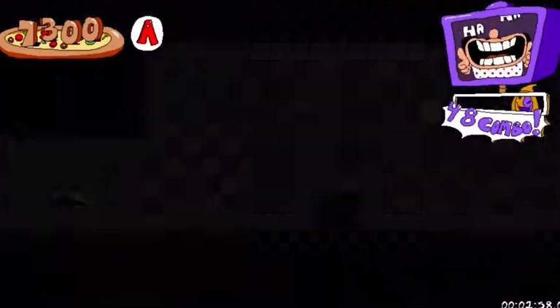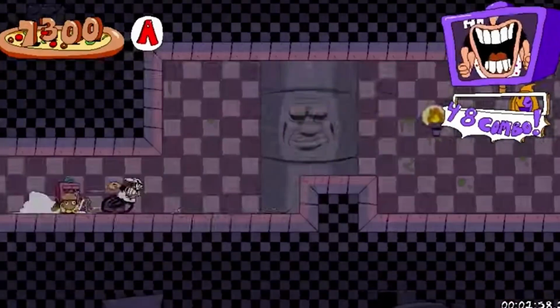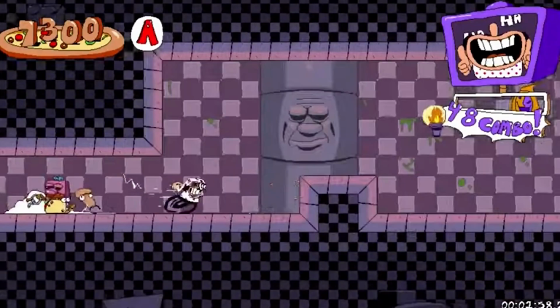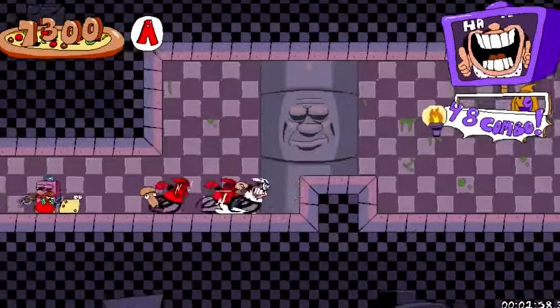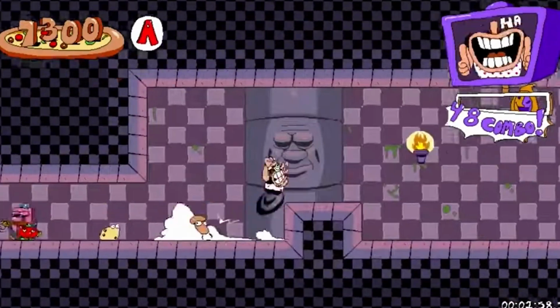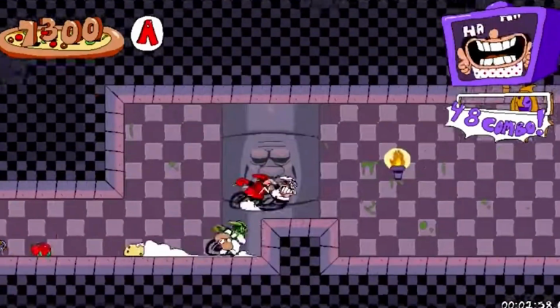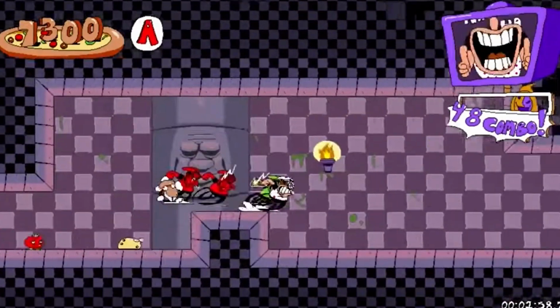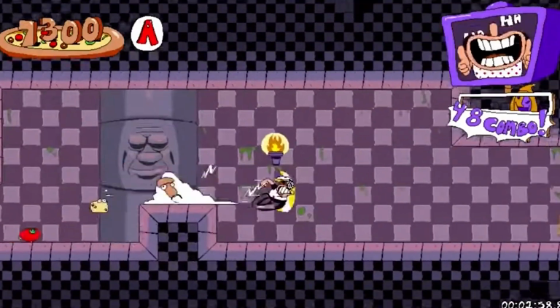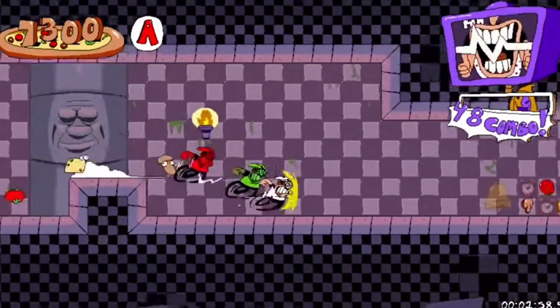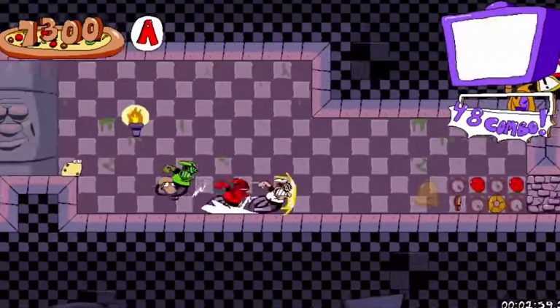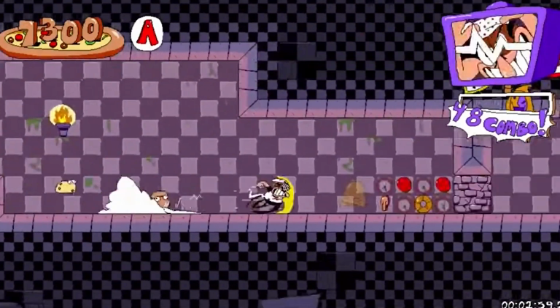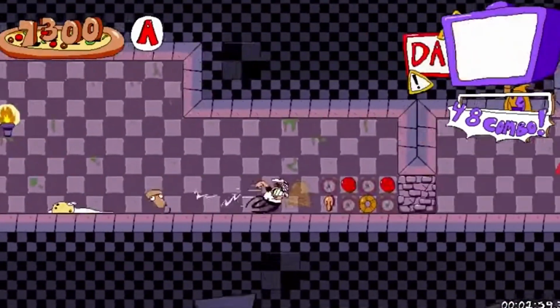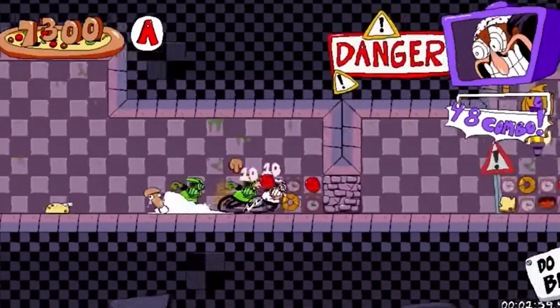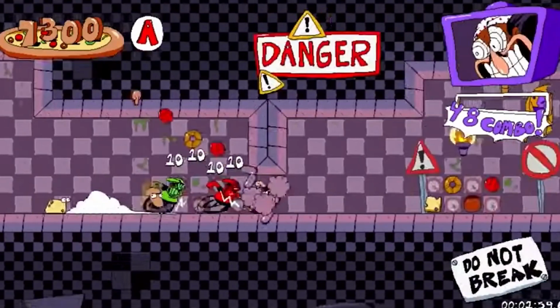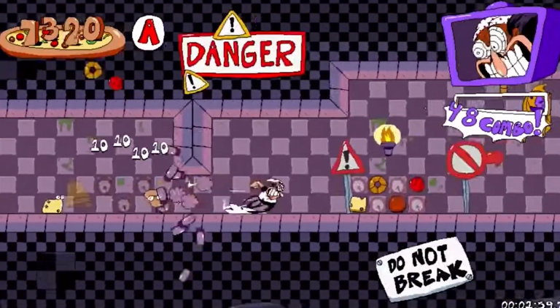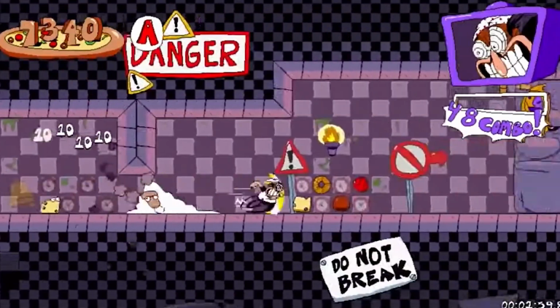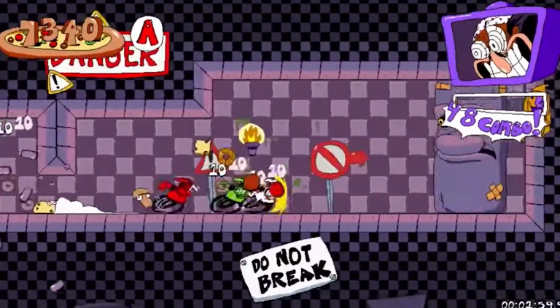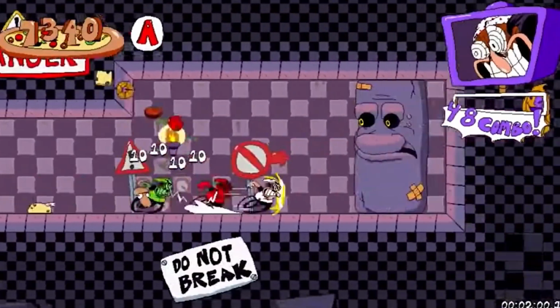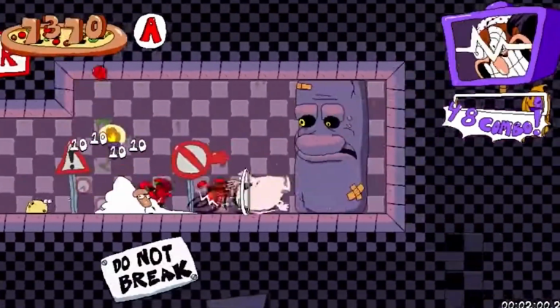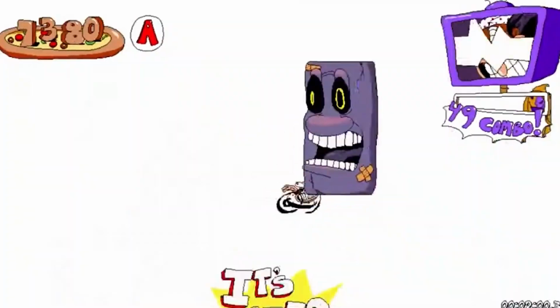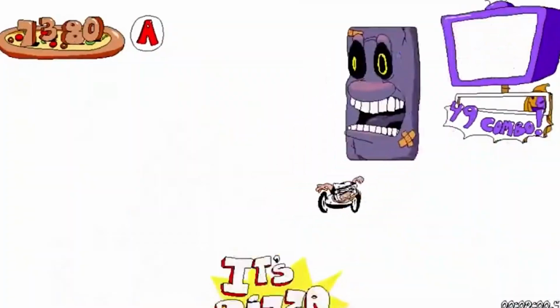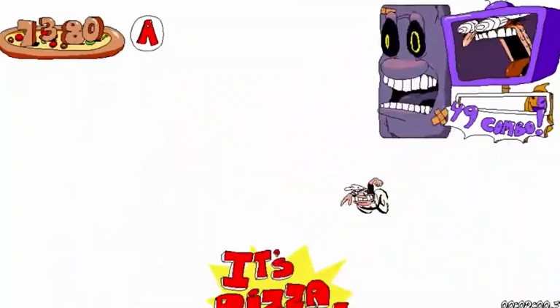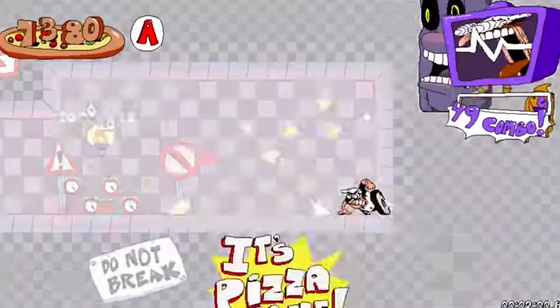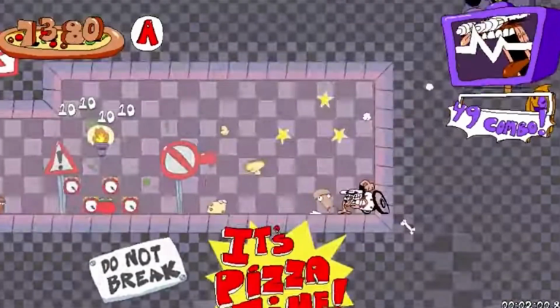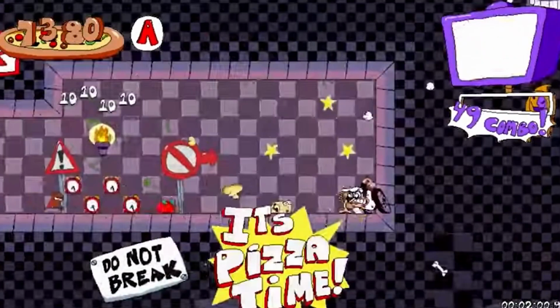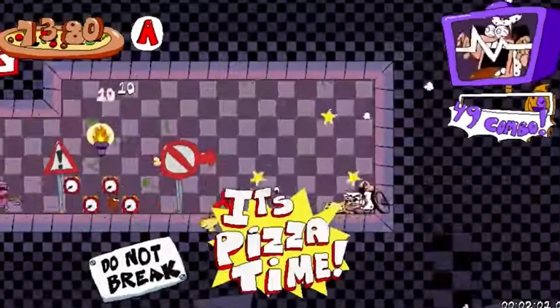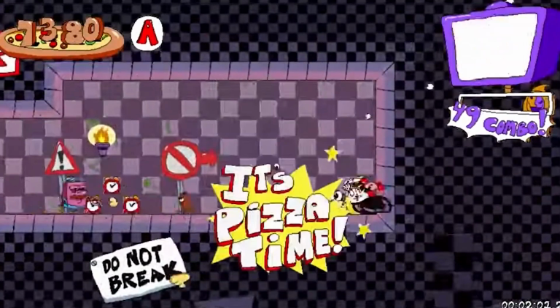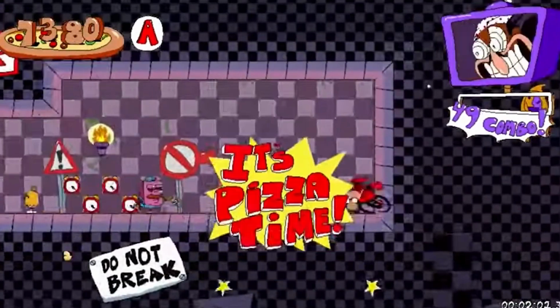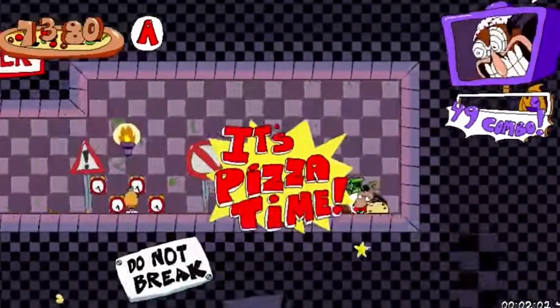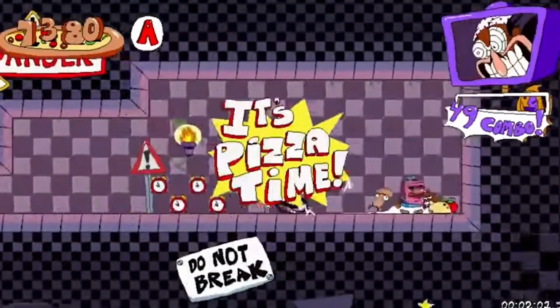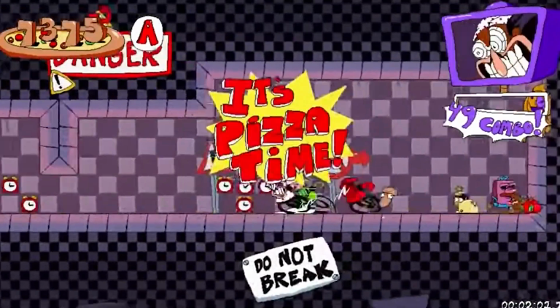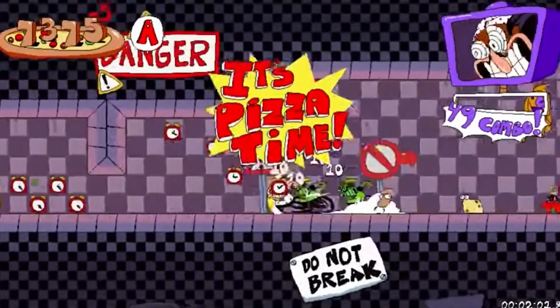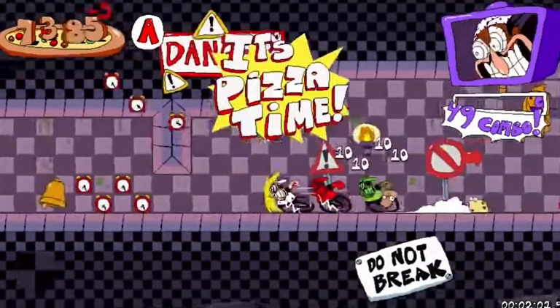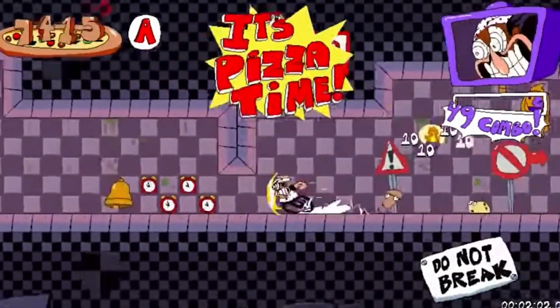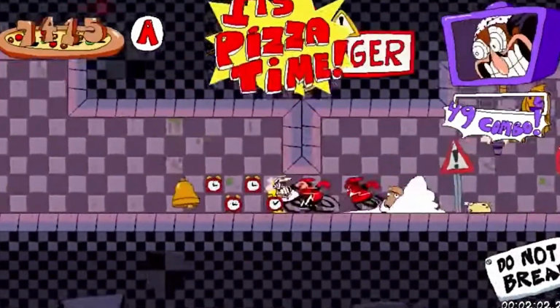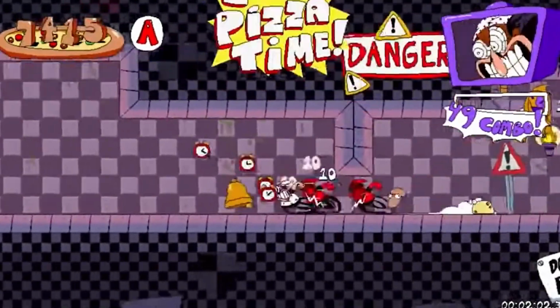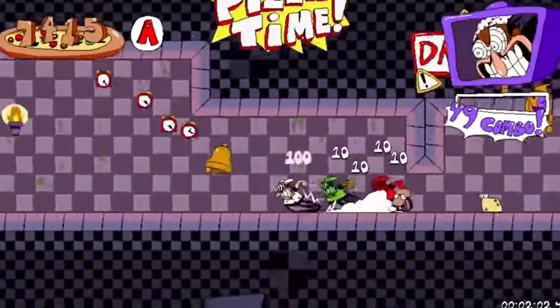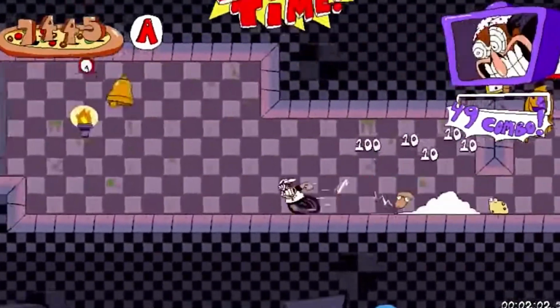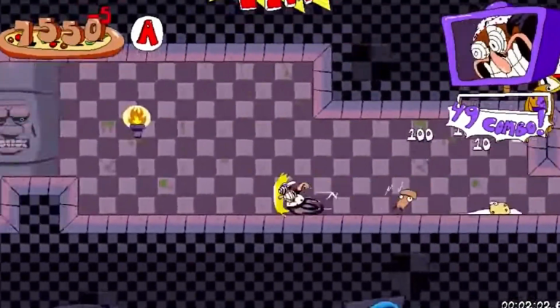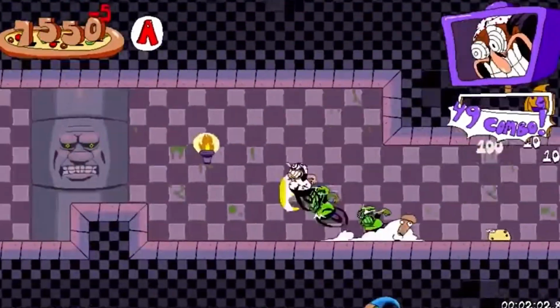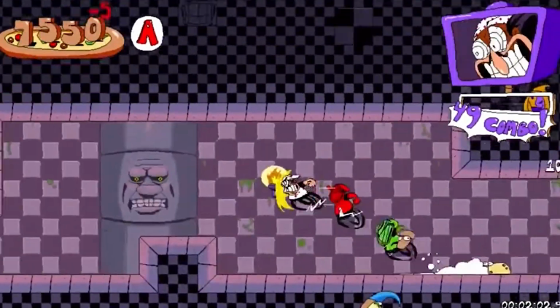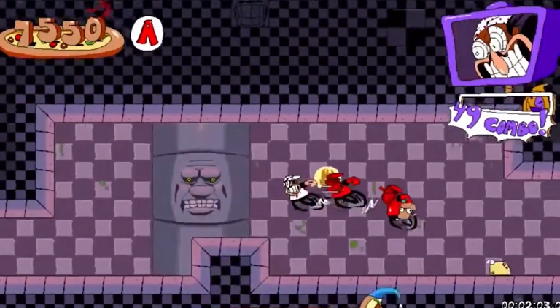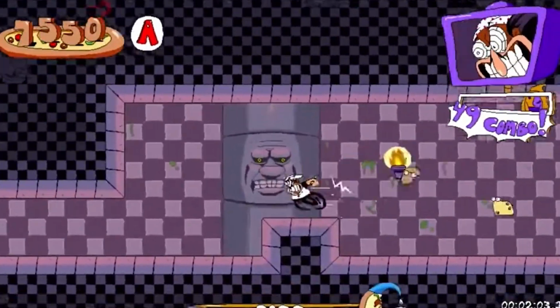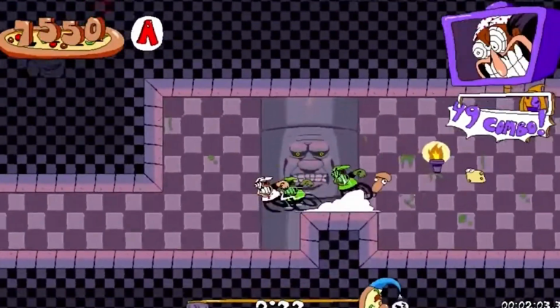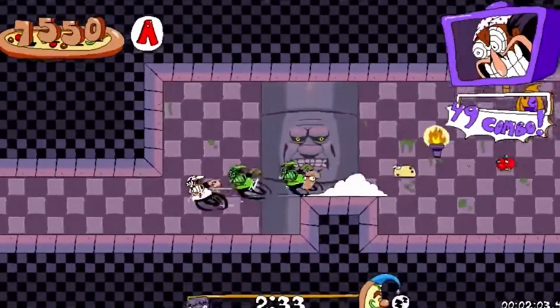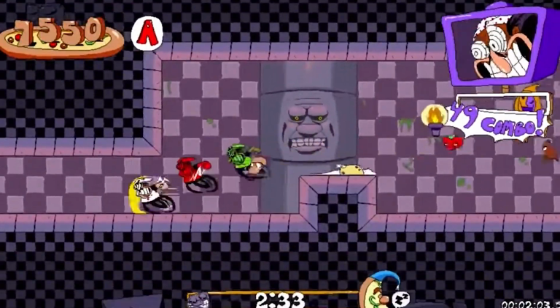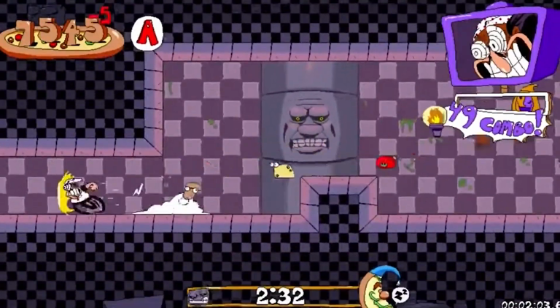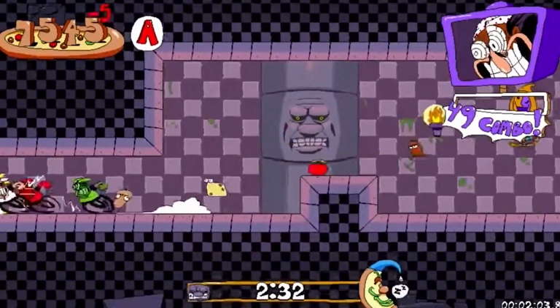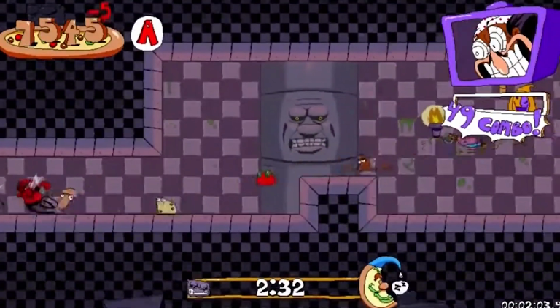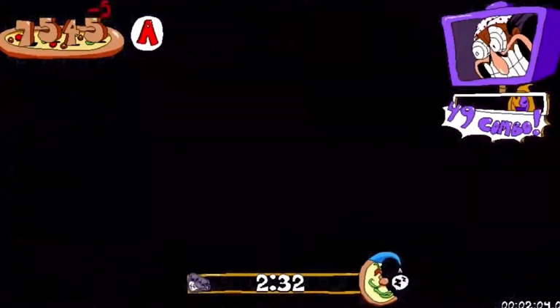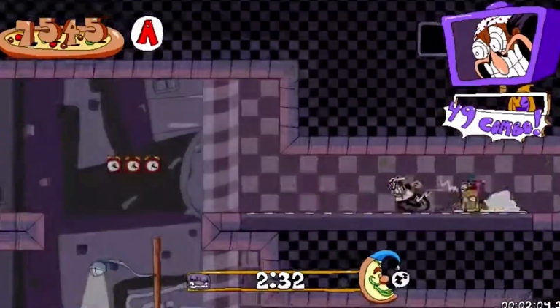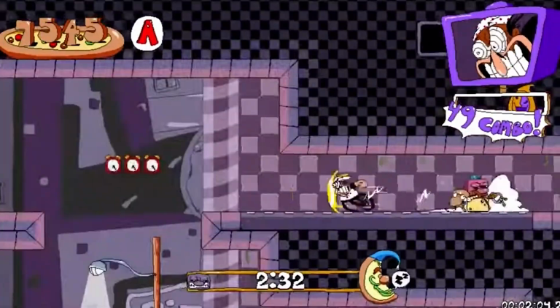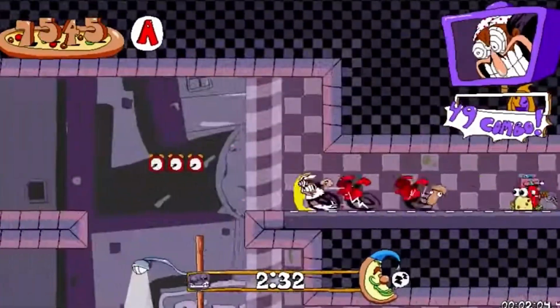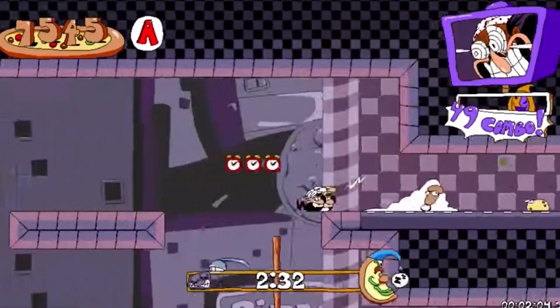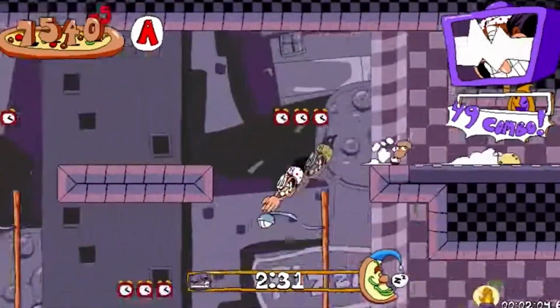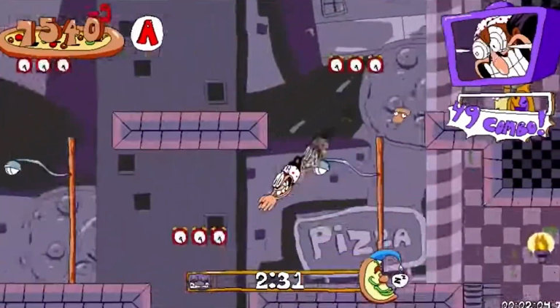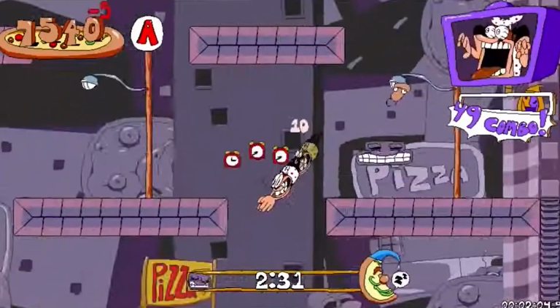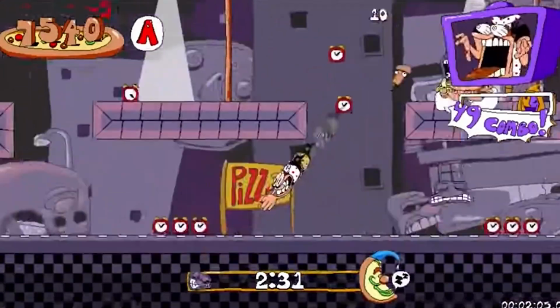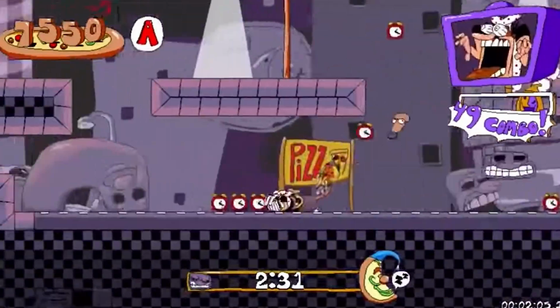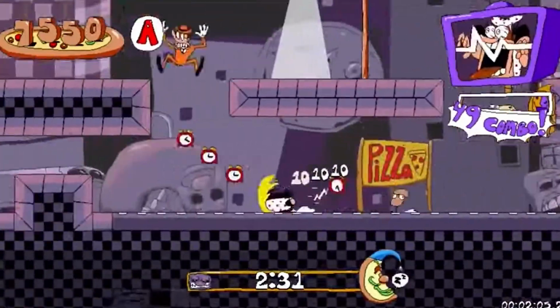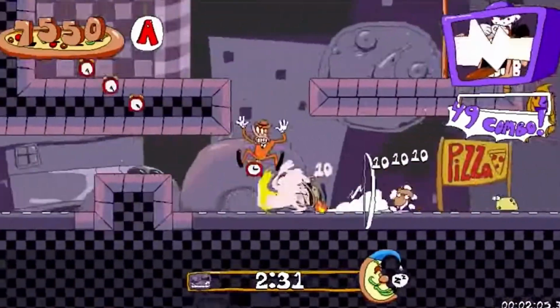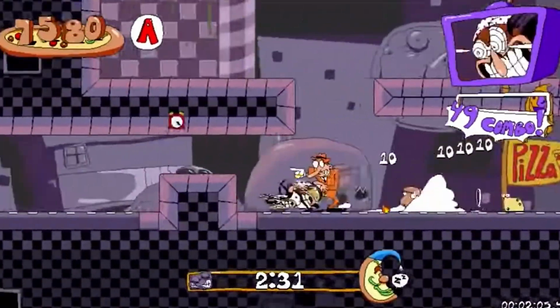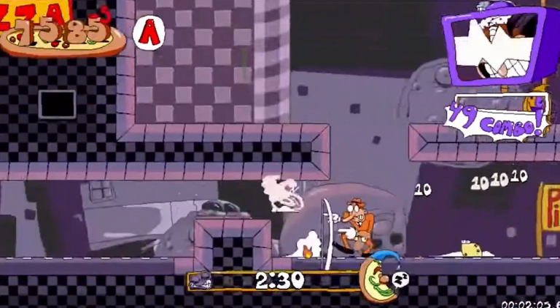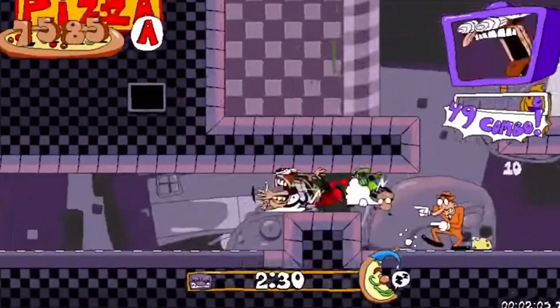The core gameplay of Pizza Tower is to make it to the end of the level, where you'll break down a wall, and then you need to rush back to the beginning of the level to escape before it falls down.